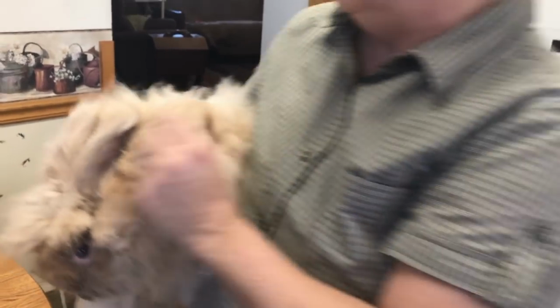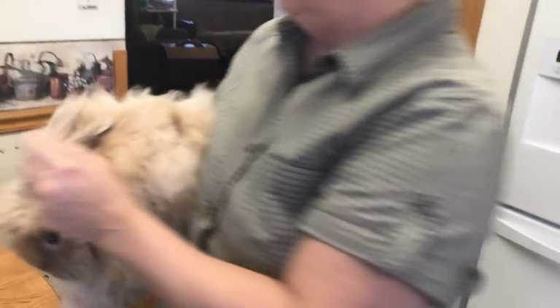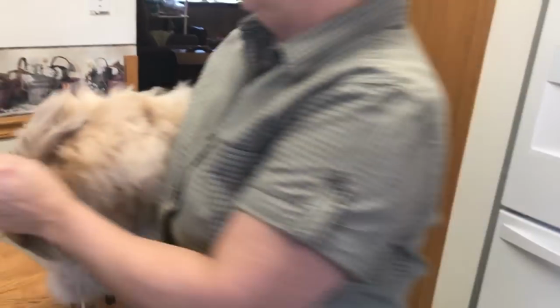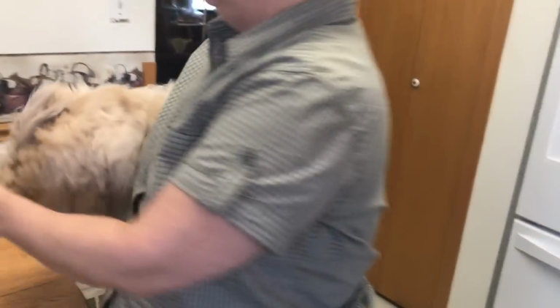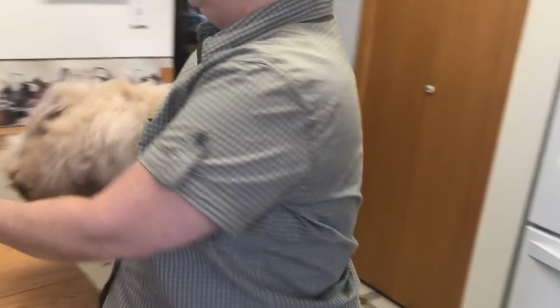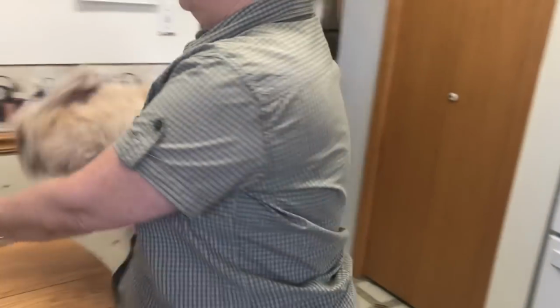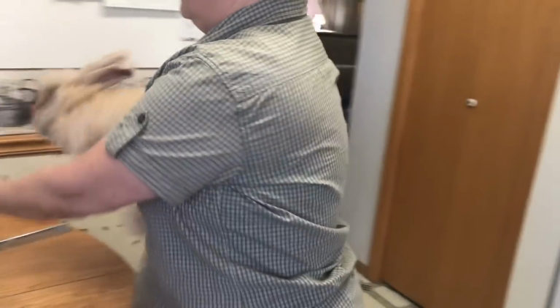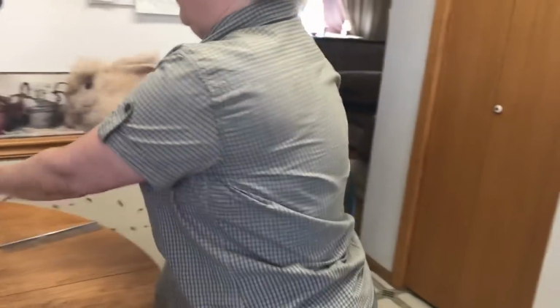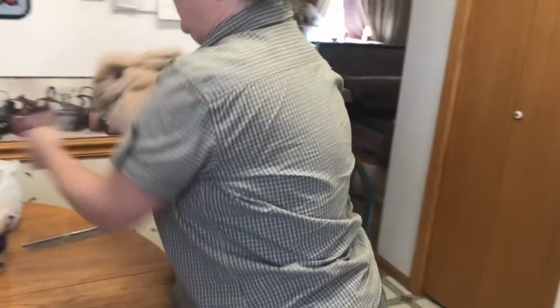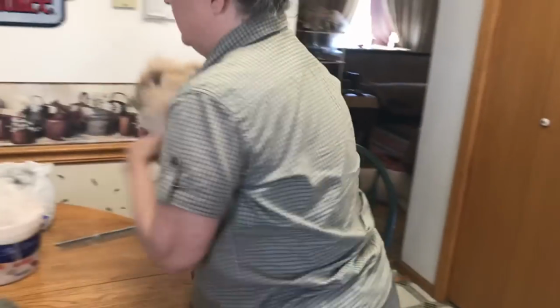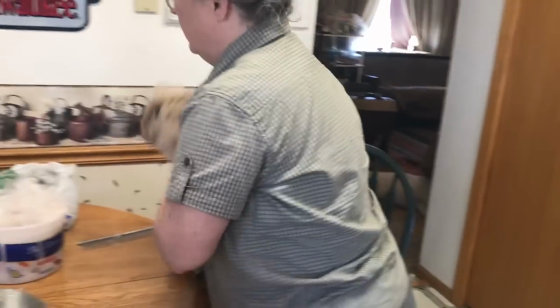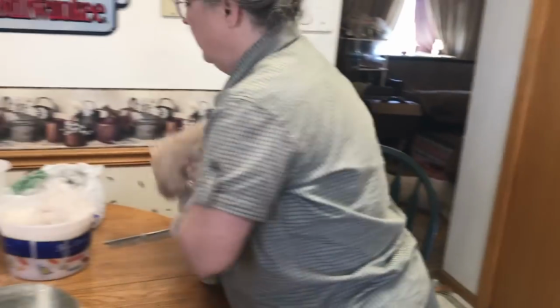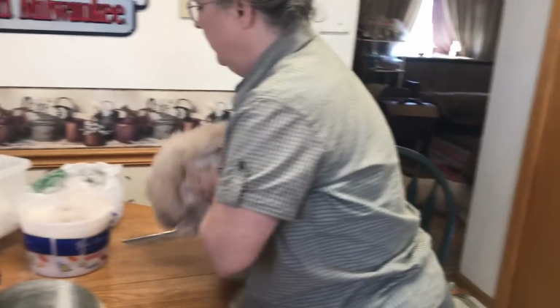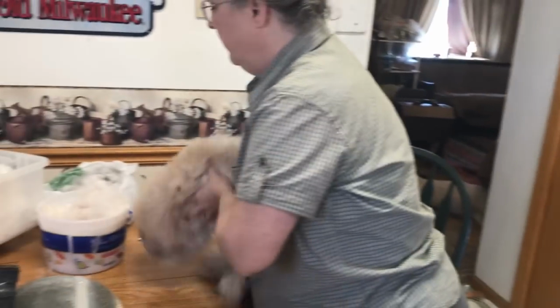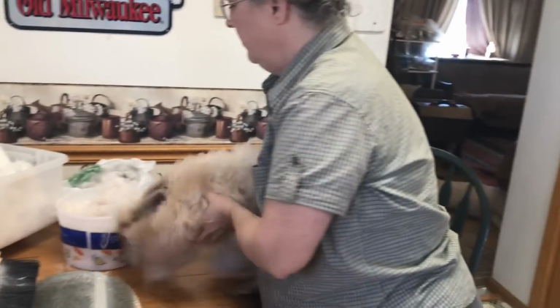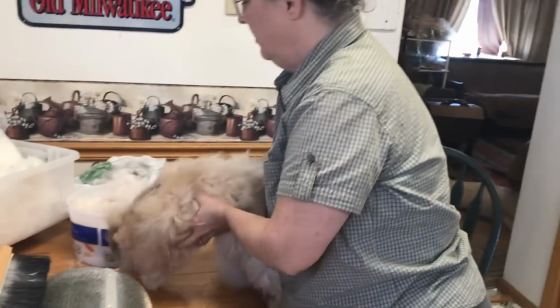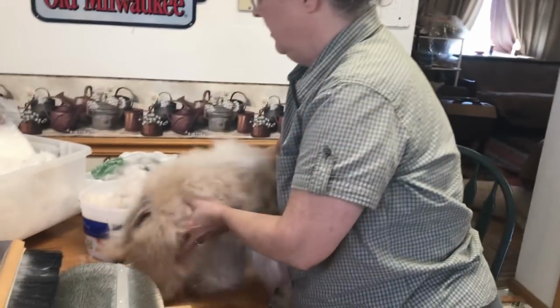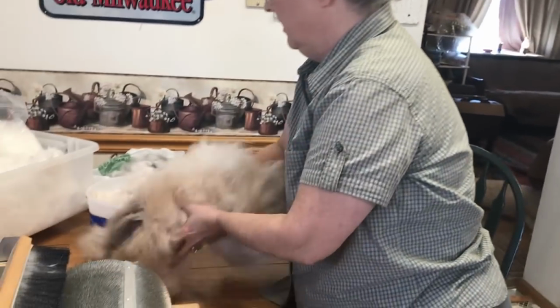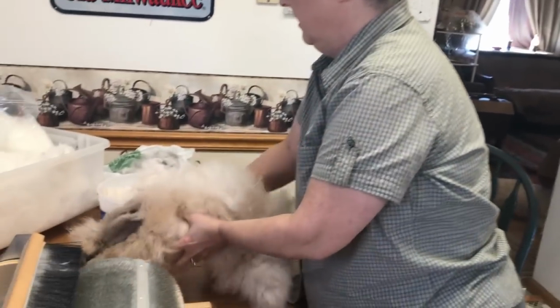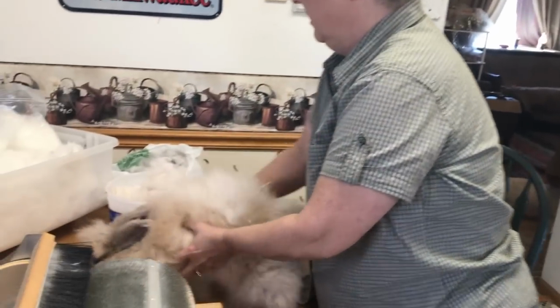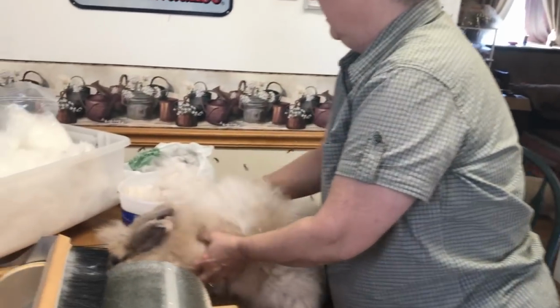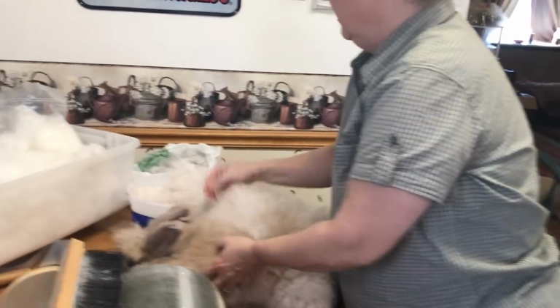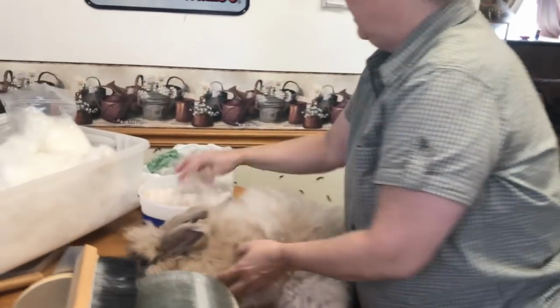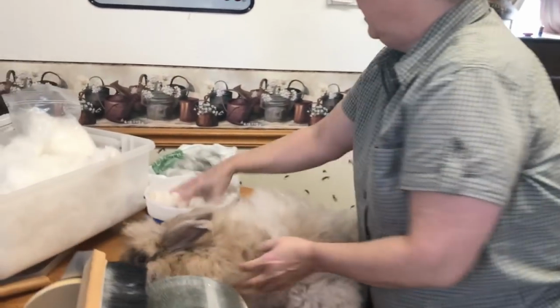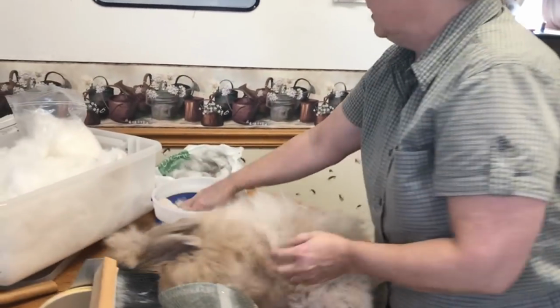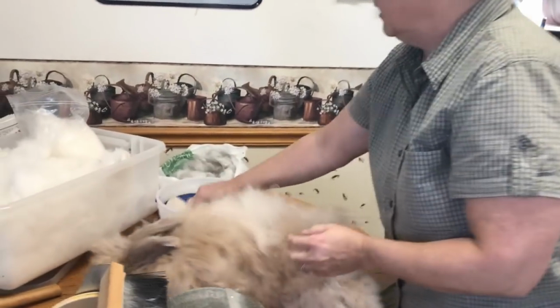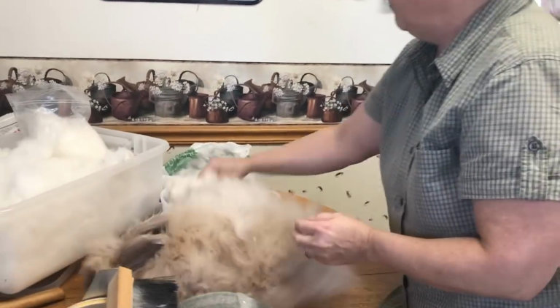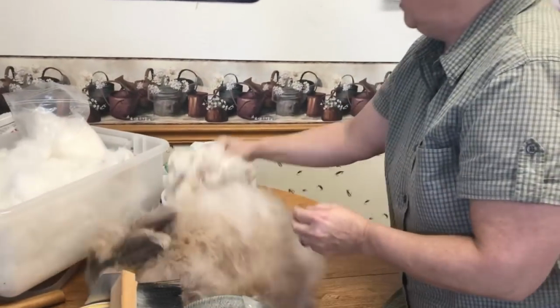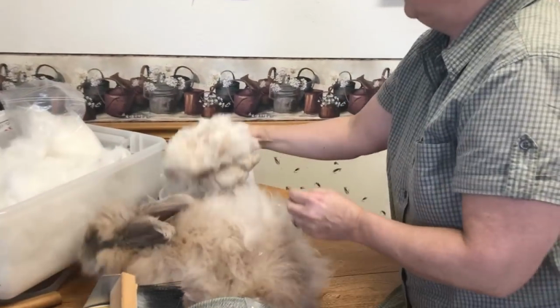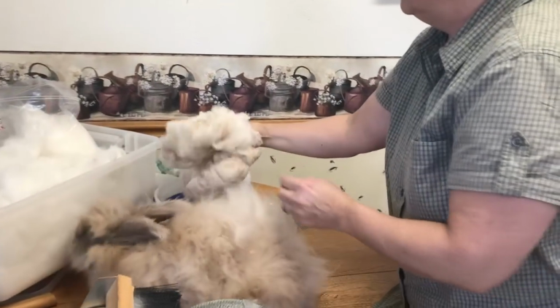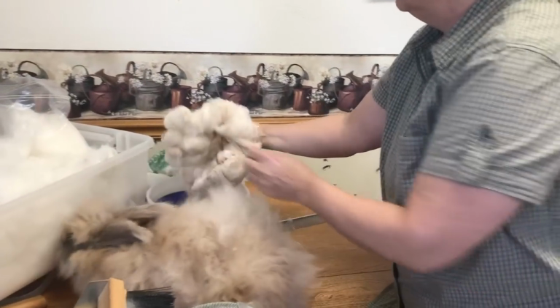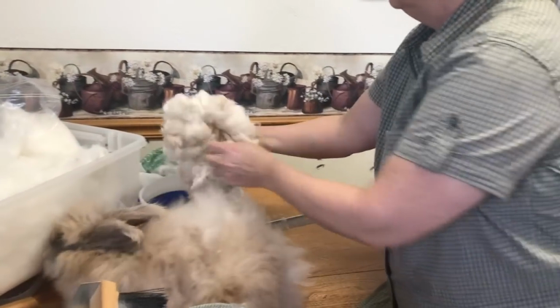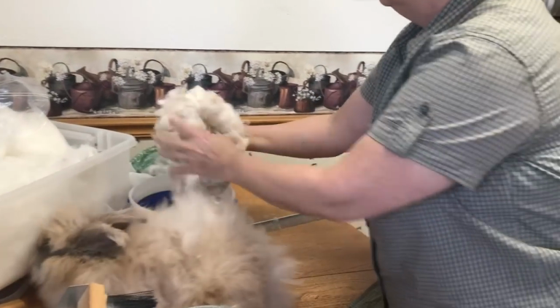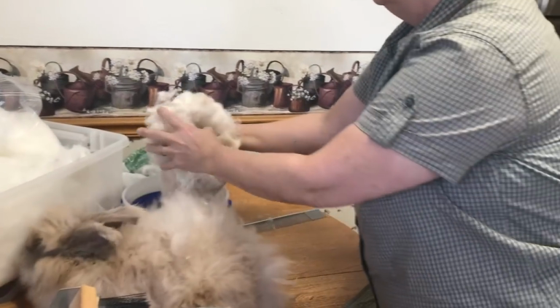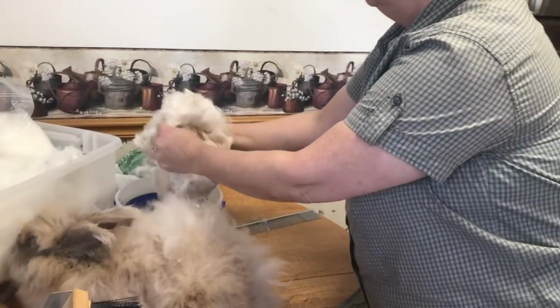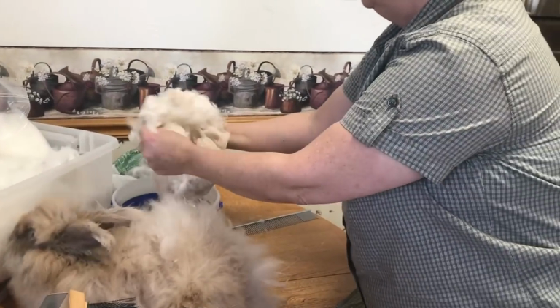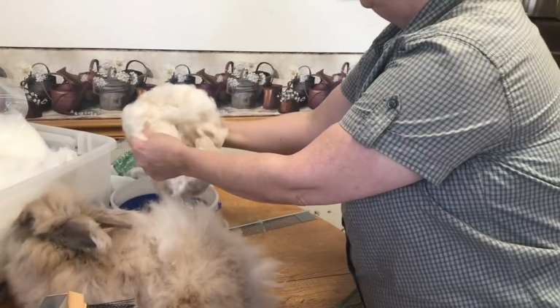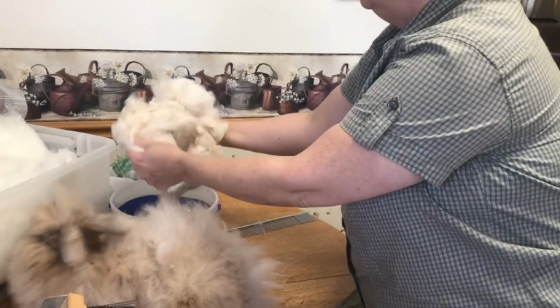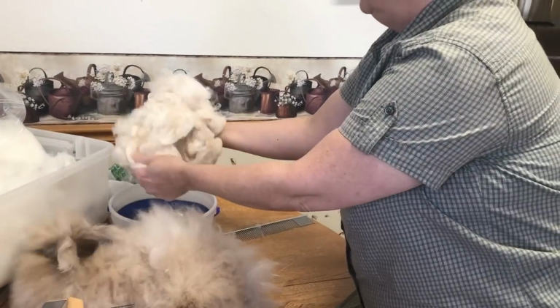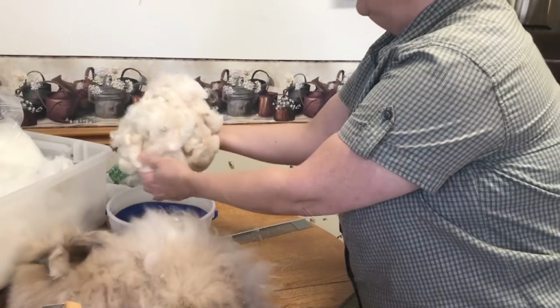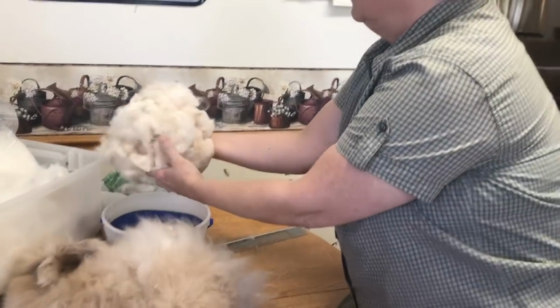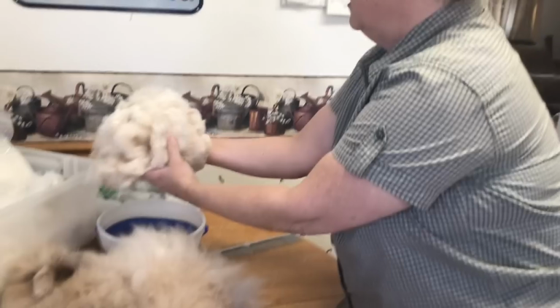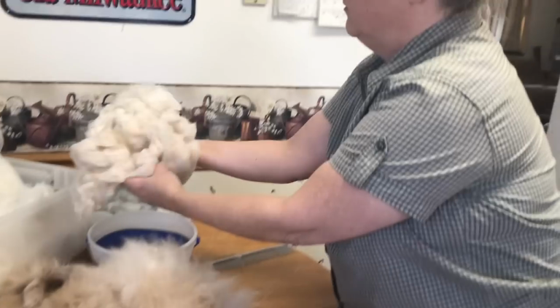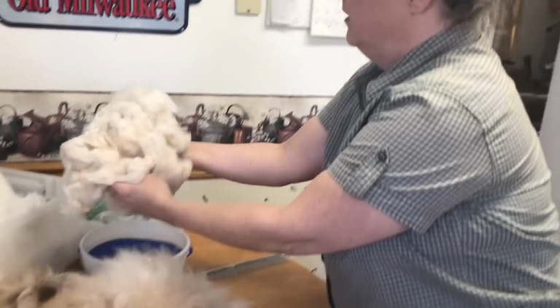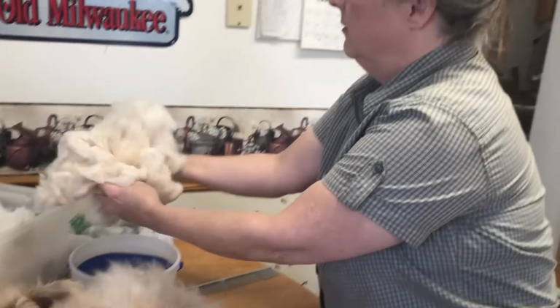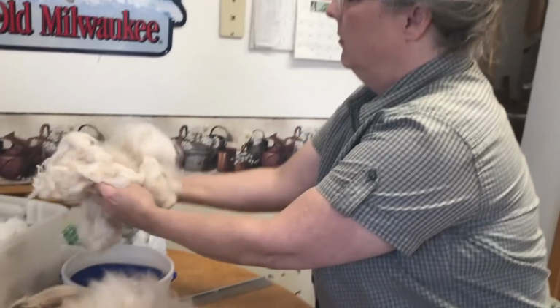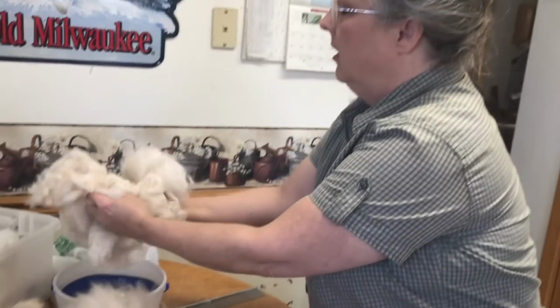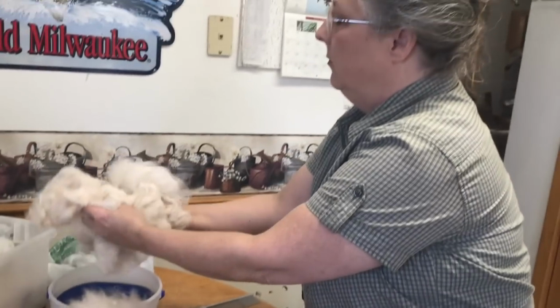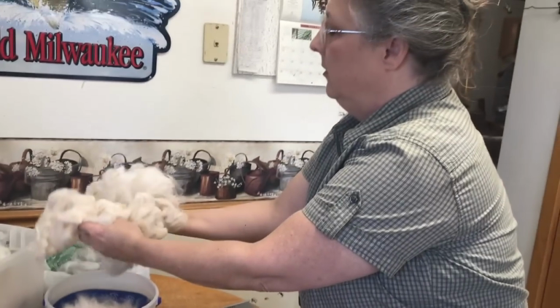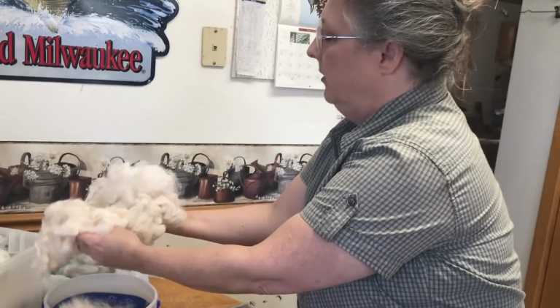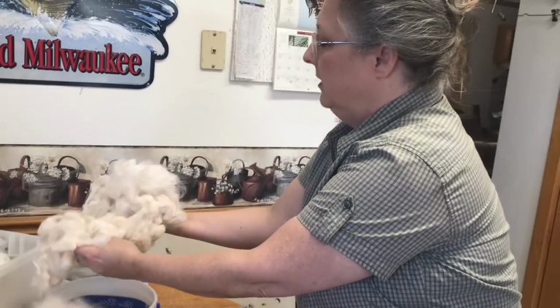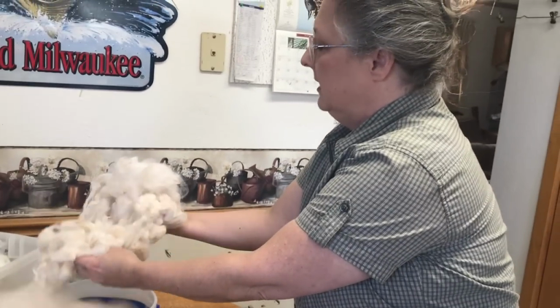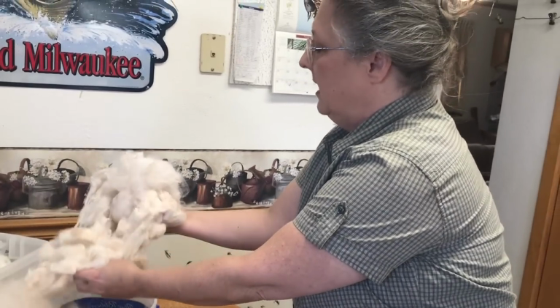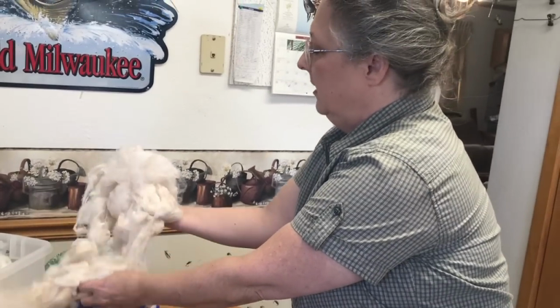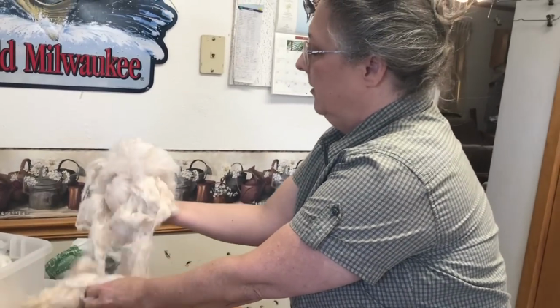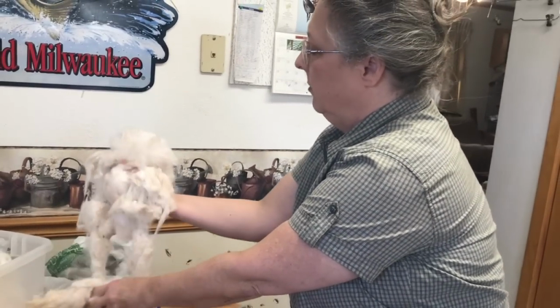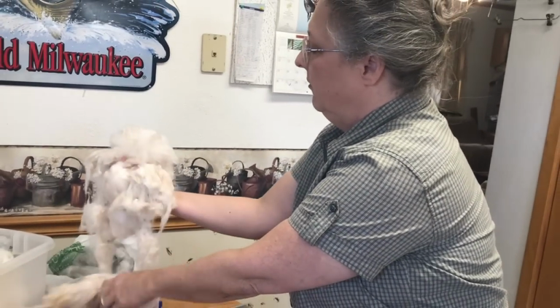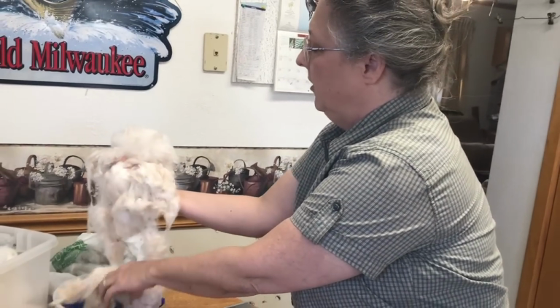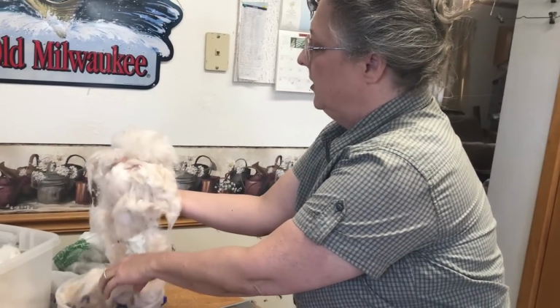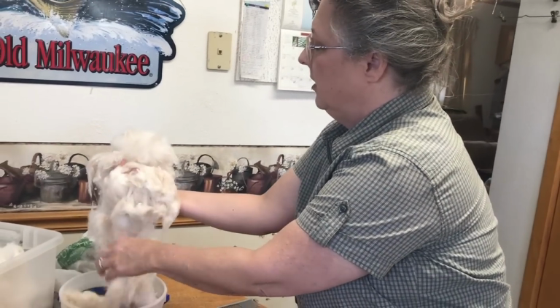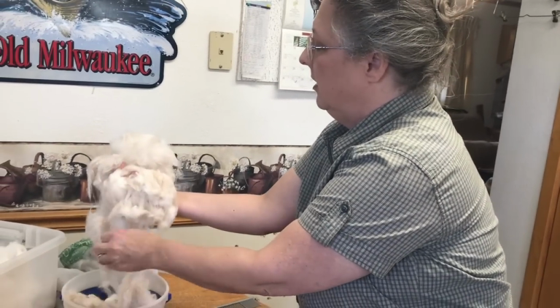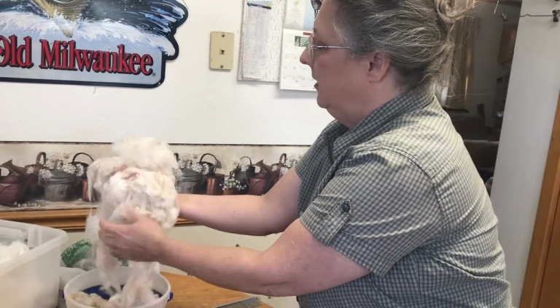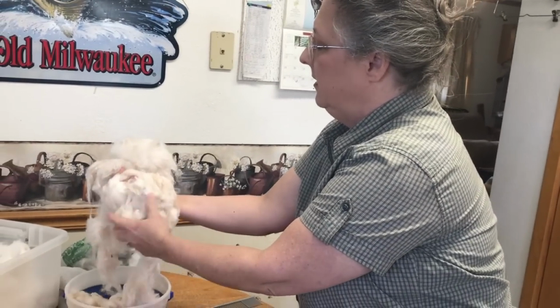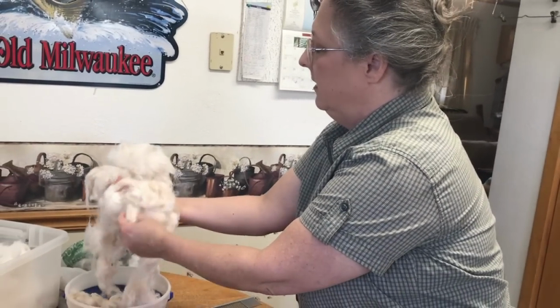Here is some of his wool that has come out recently, so that's what the raw wool looks like before it's carded.